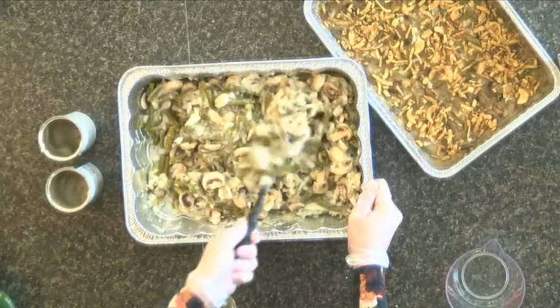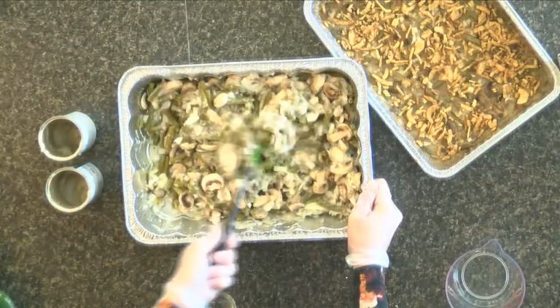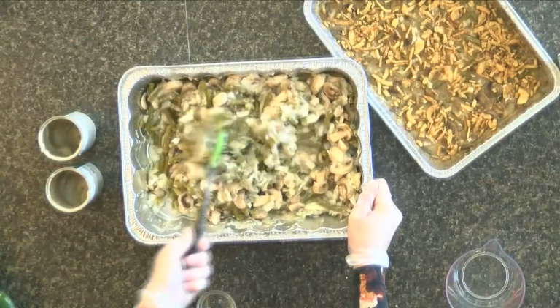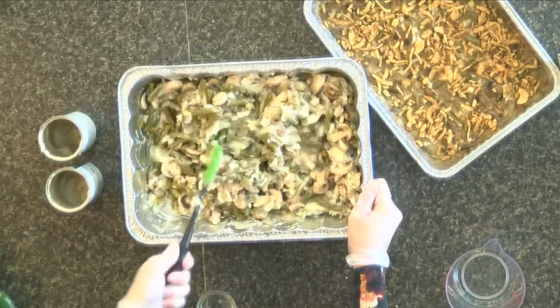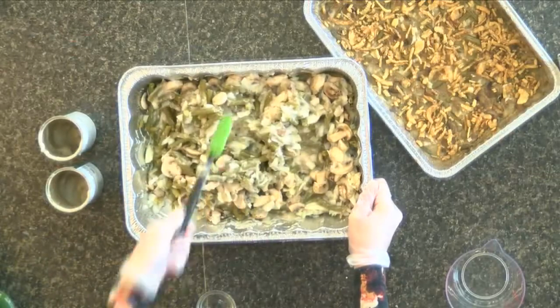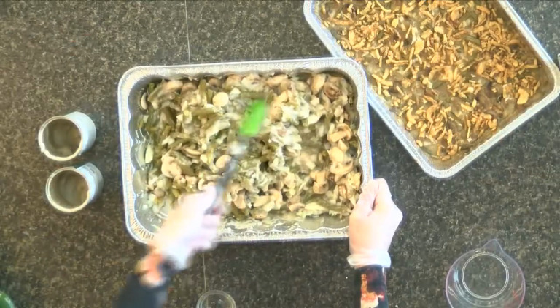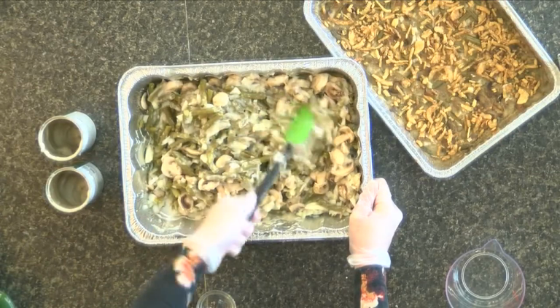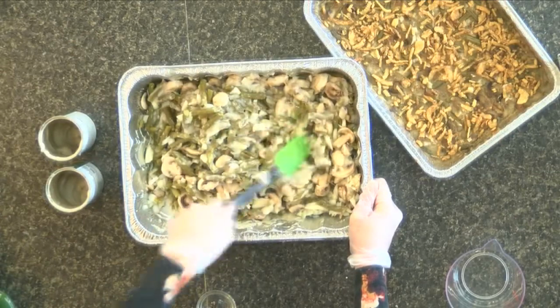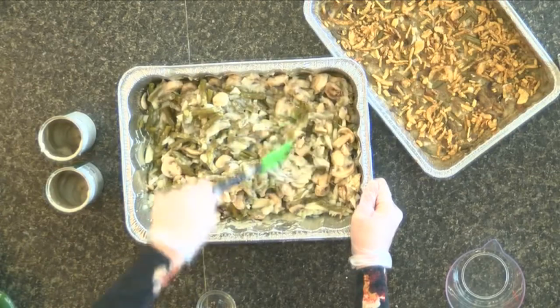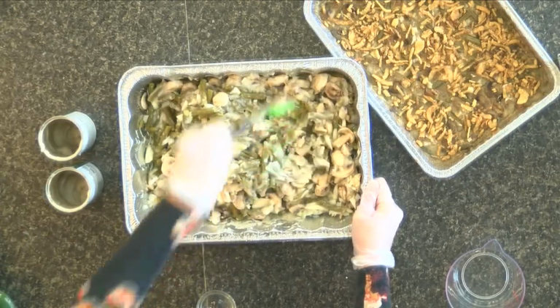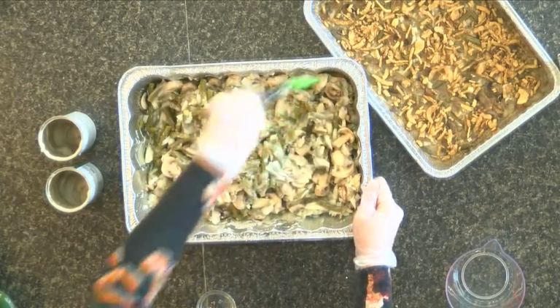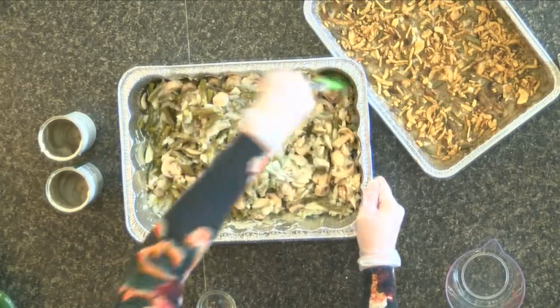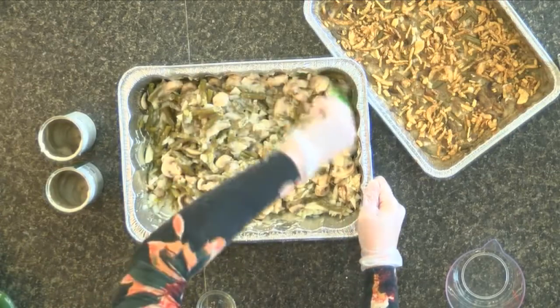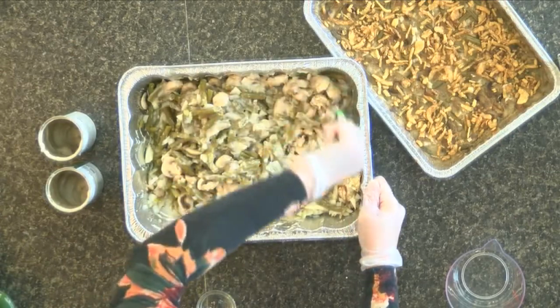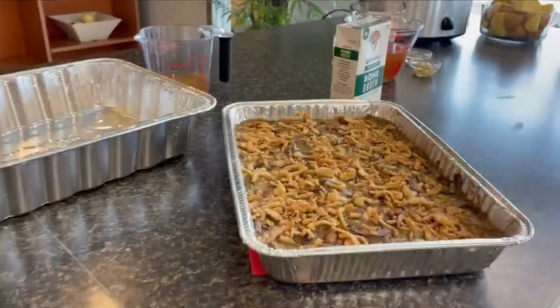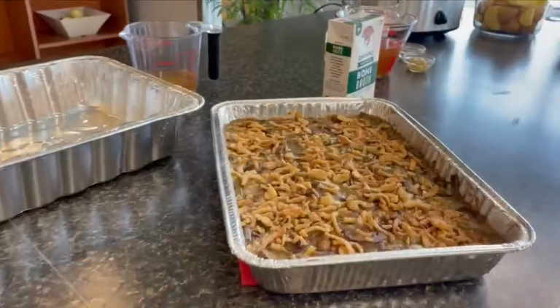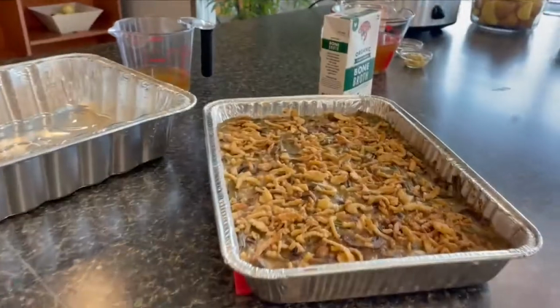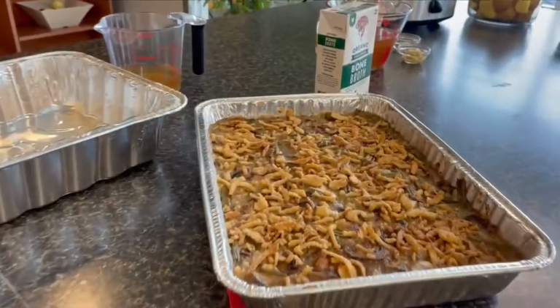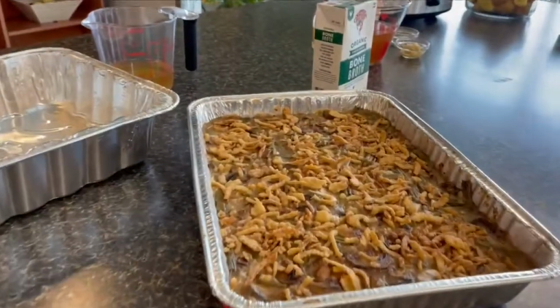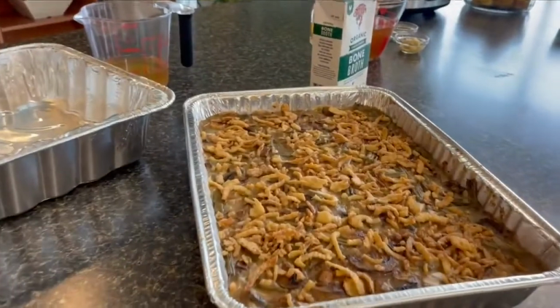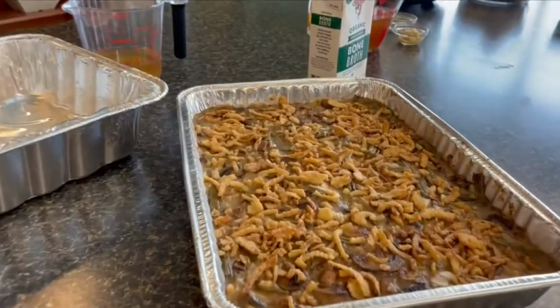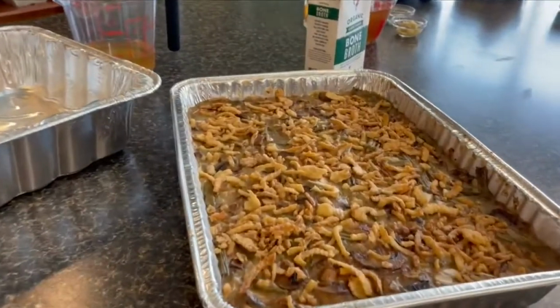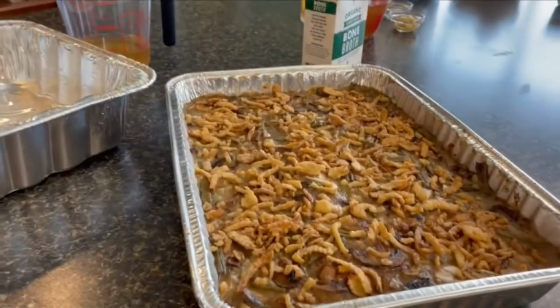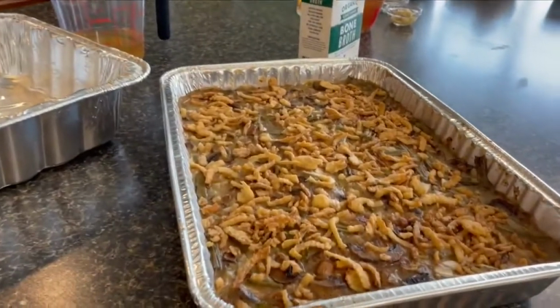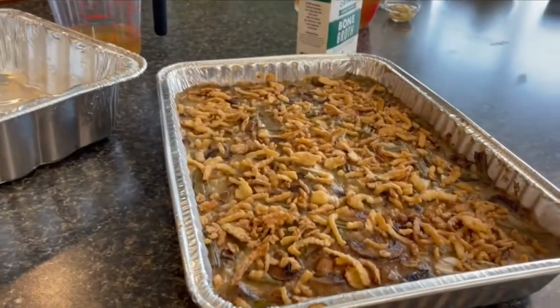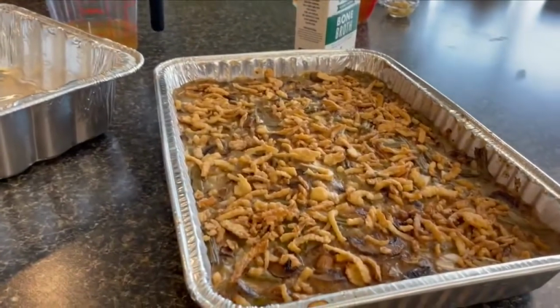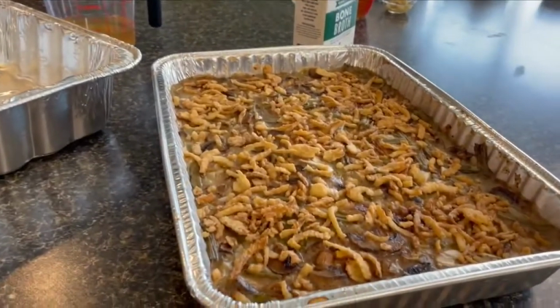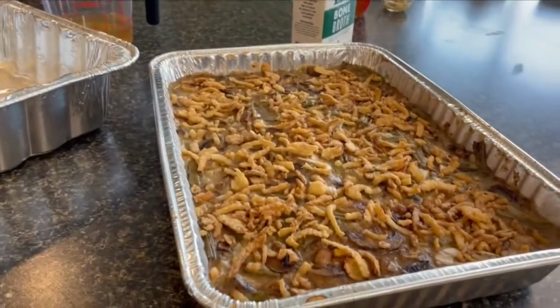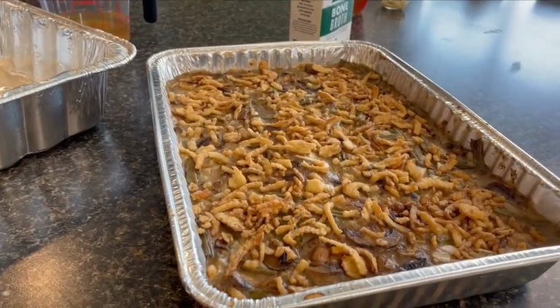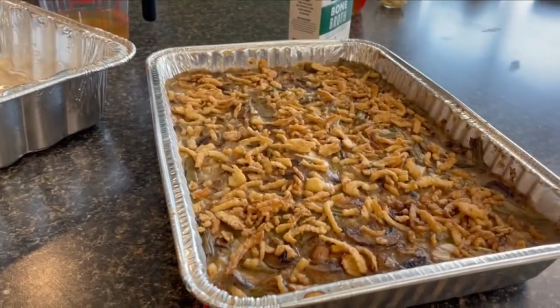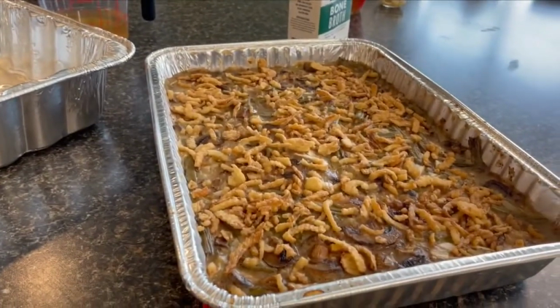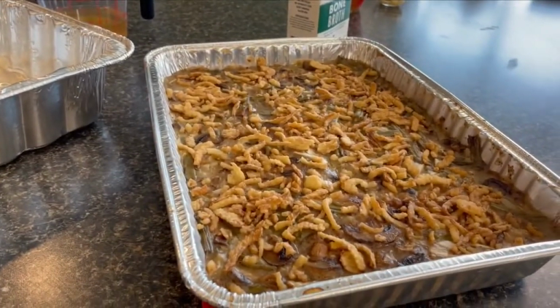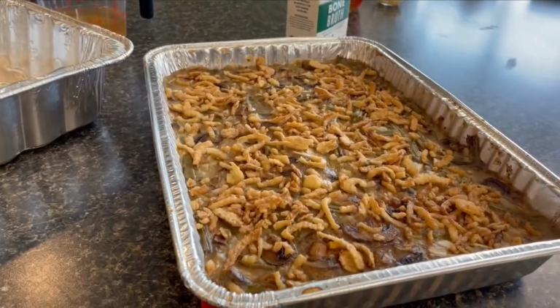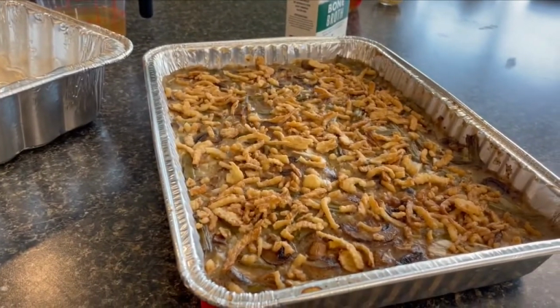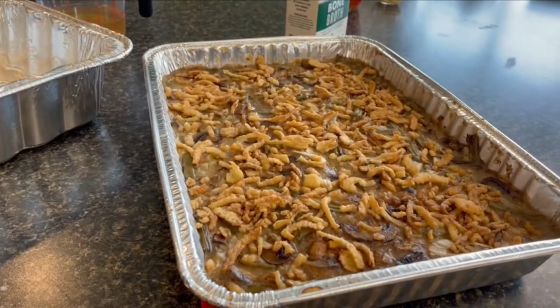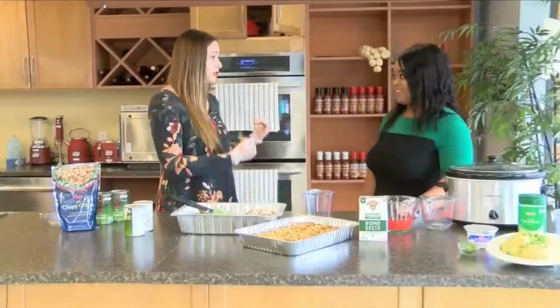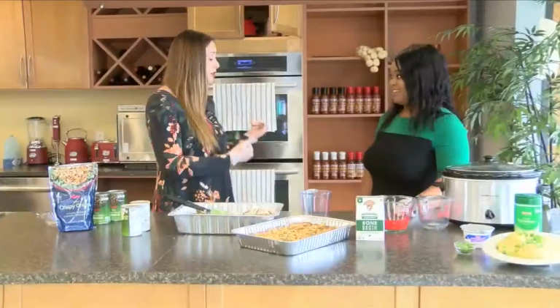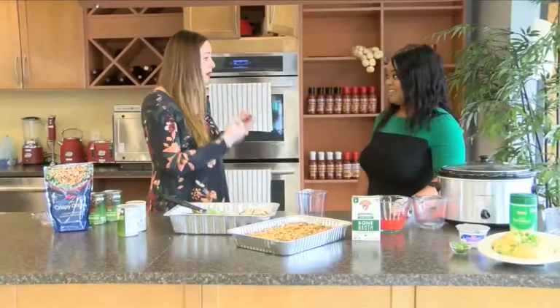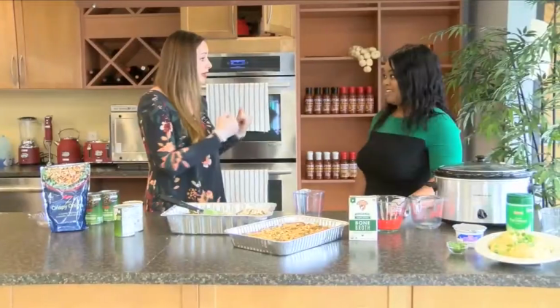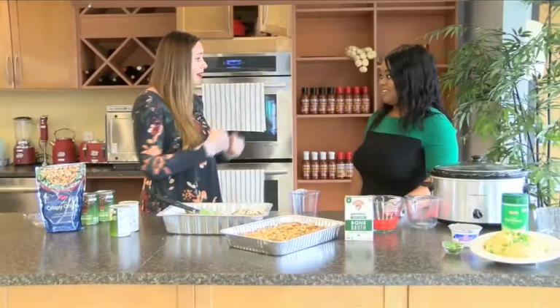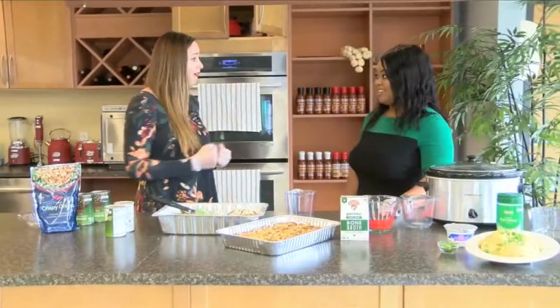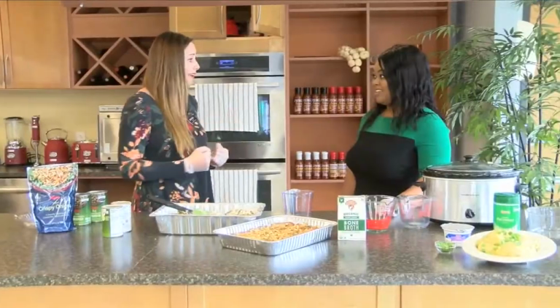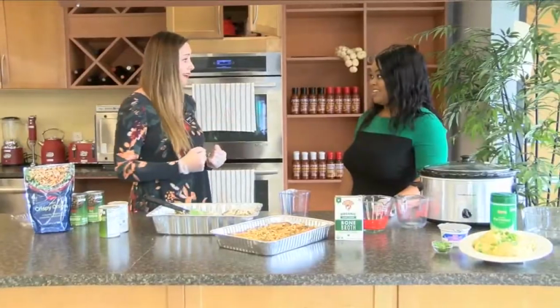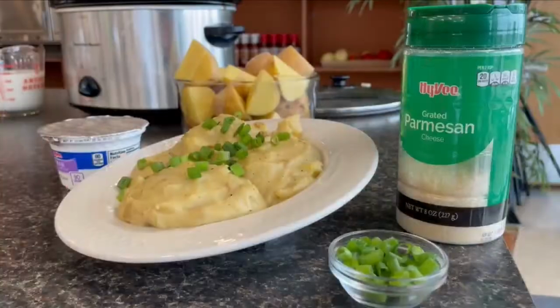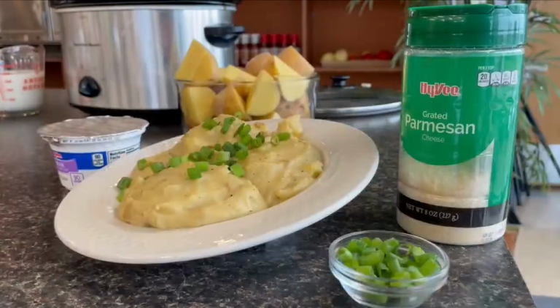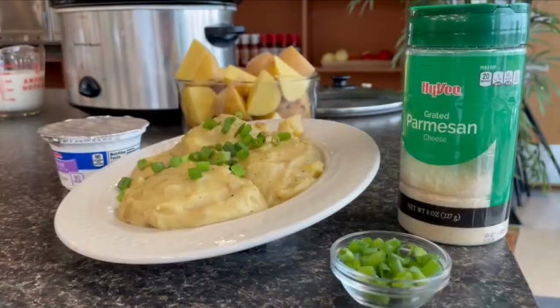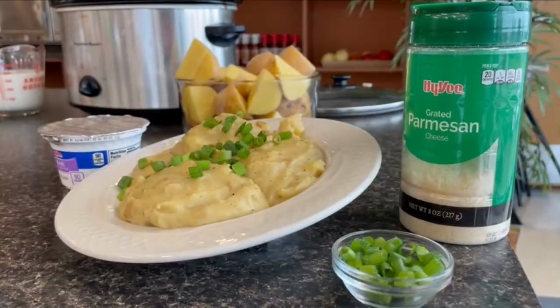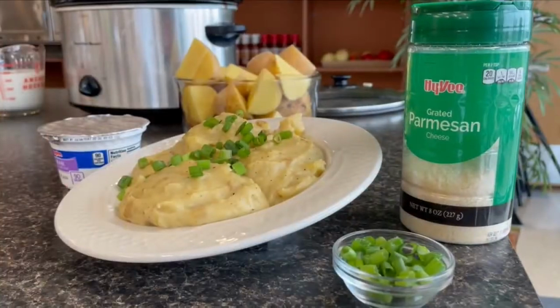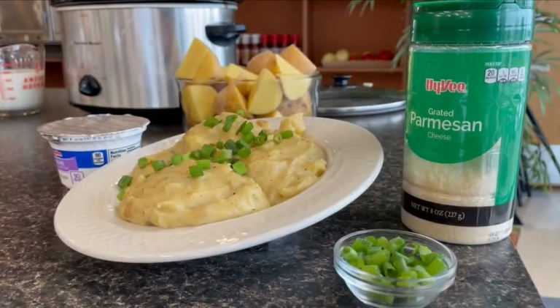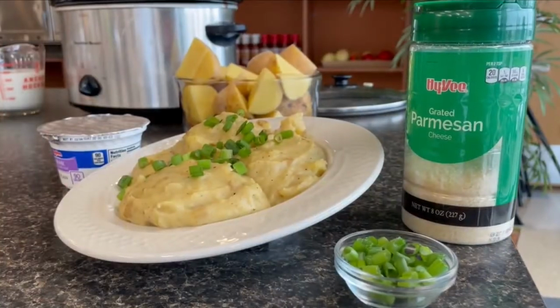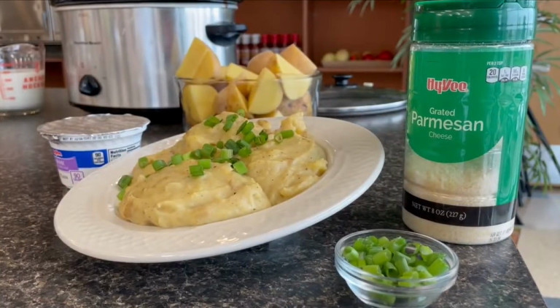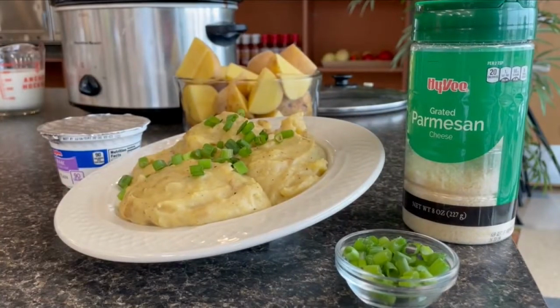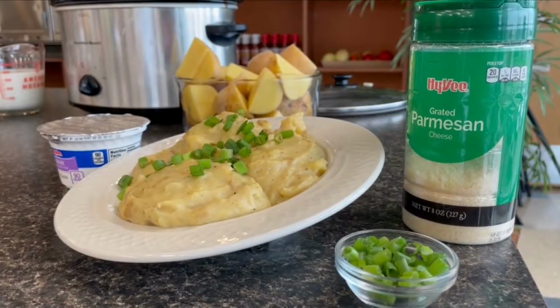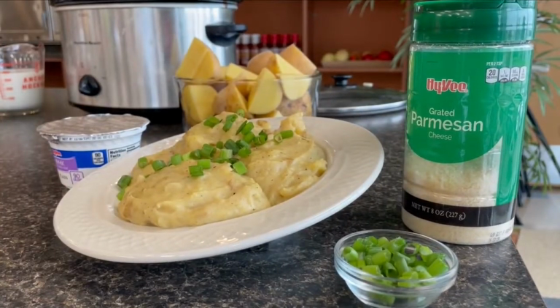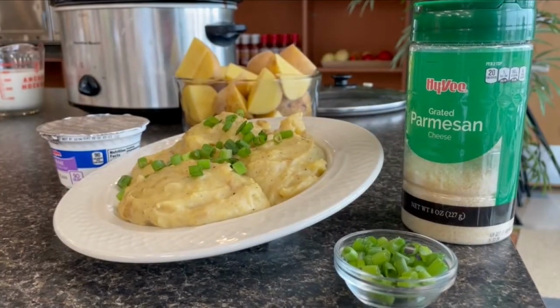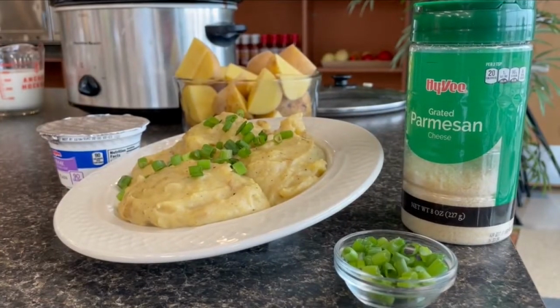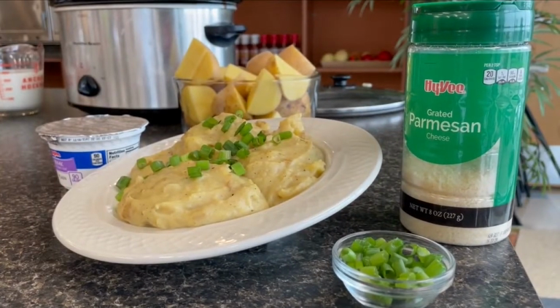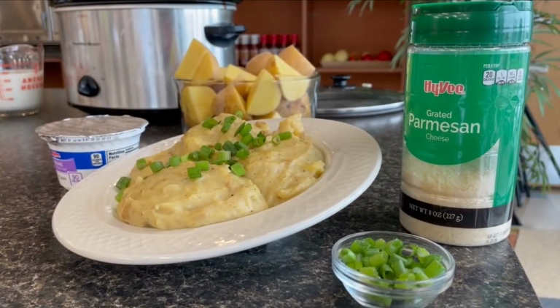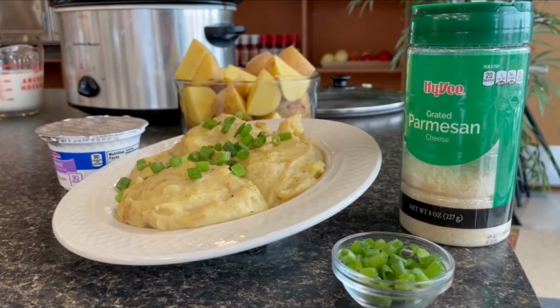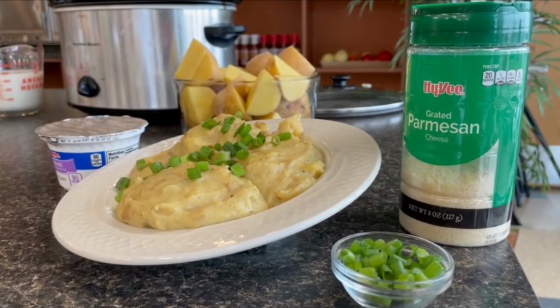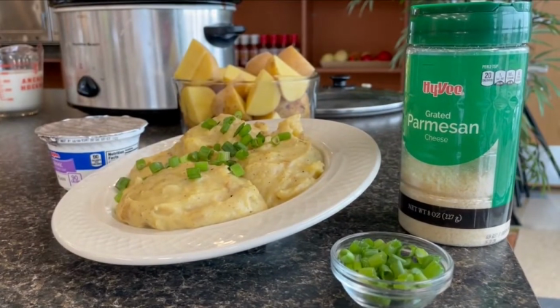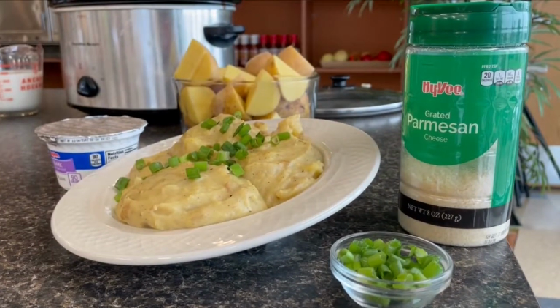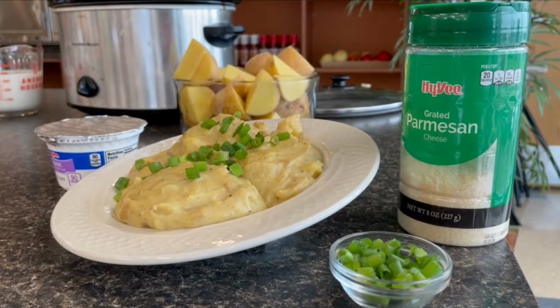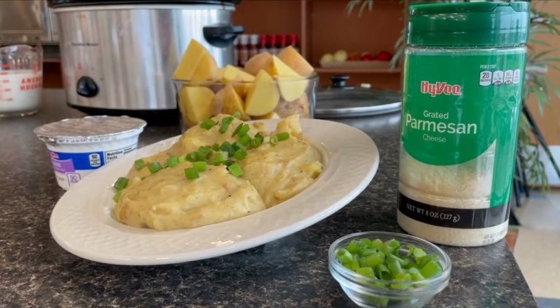You can make this days ahead. Foil it, freeze it, and then when you're ready to bake it, just throw it in the oven. That does it for this week's Mom Hacks. See you next week.